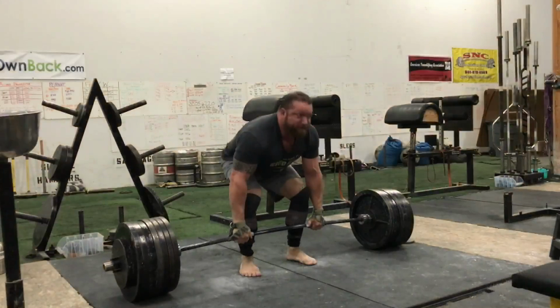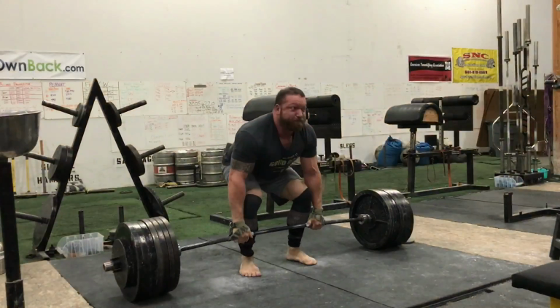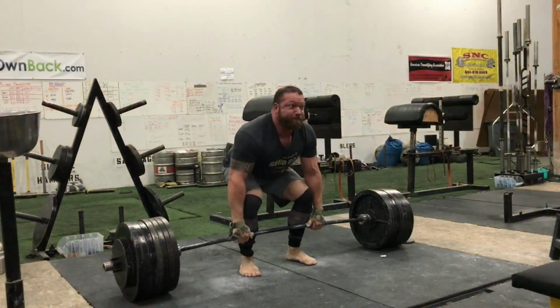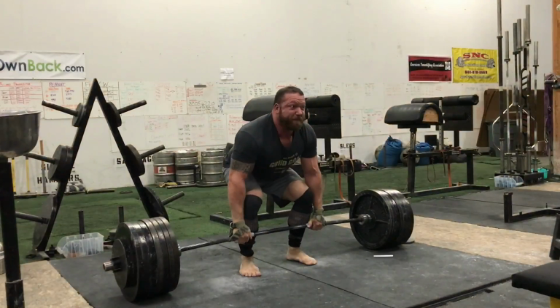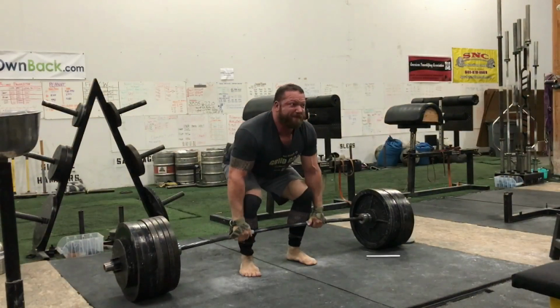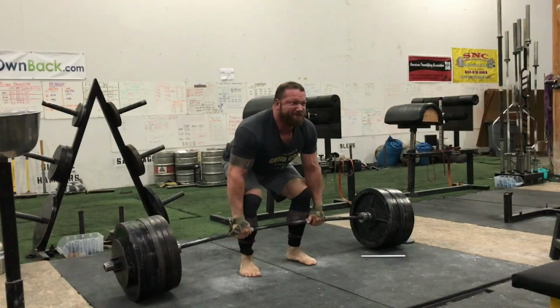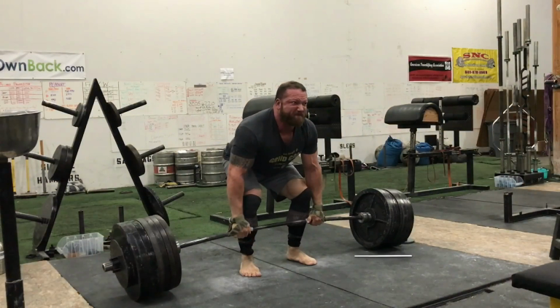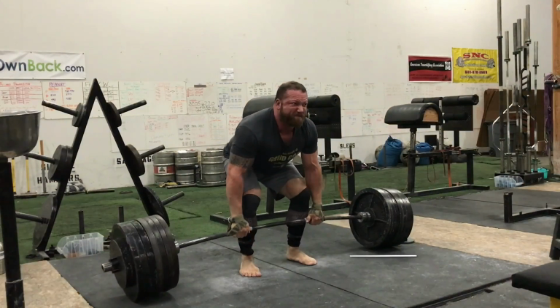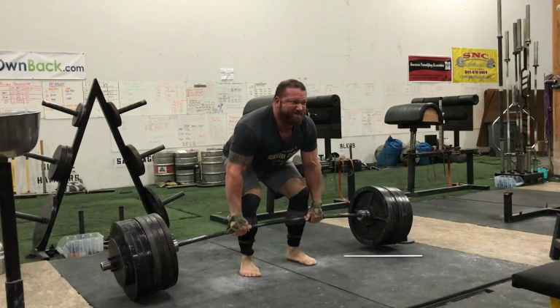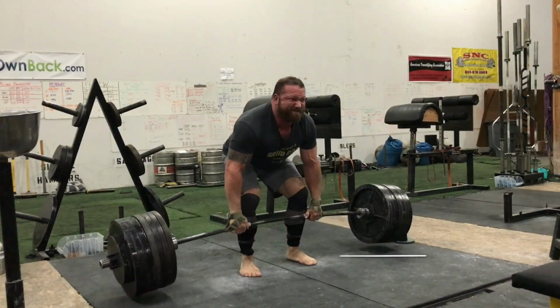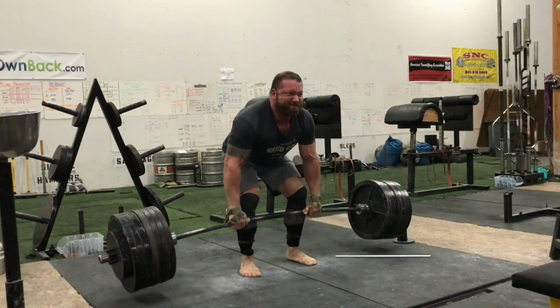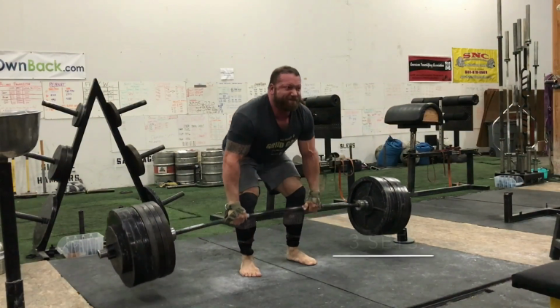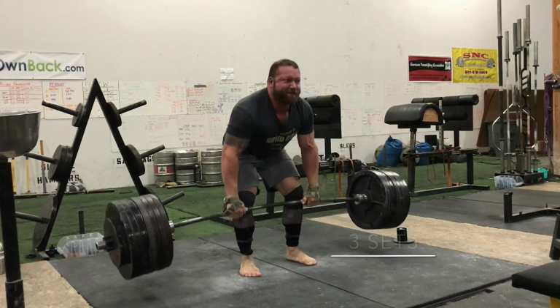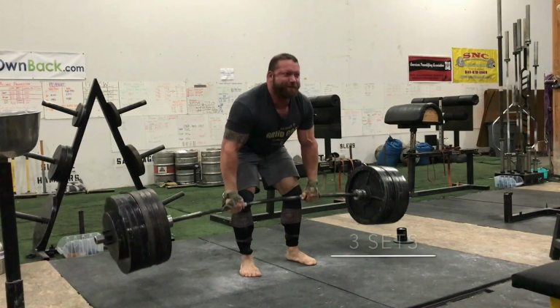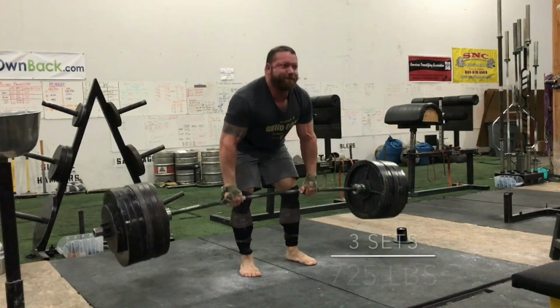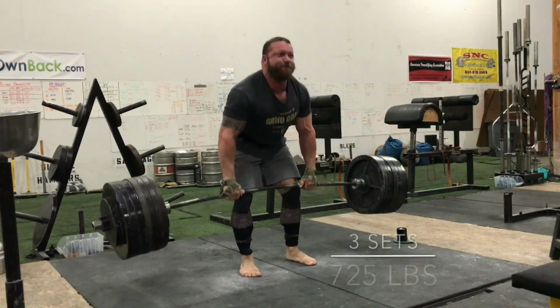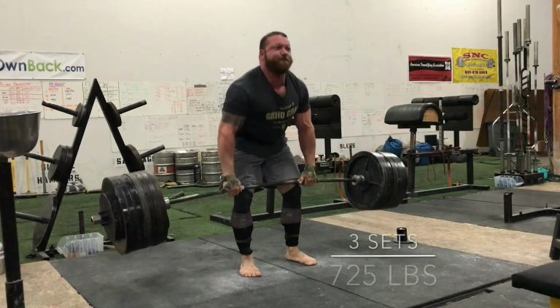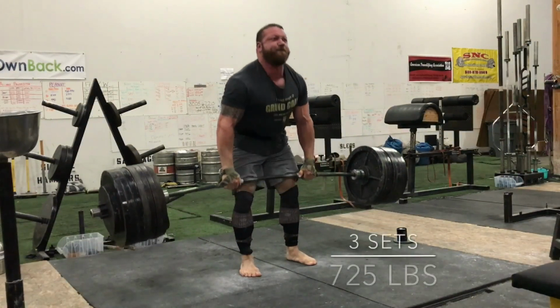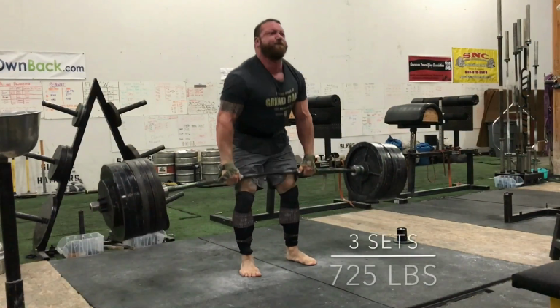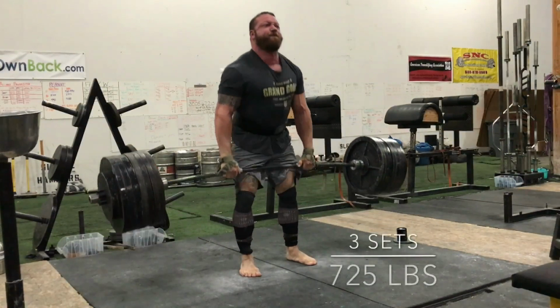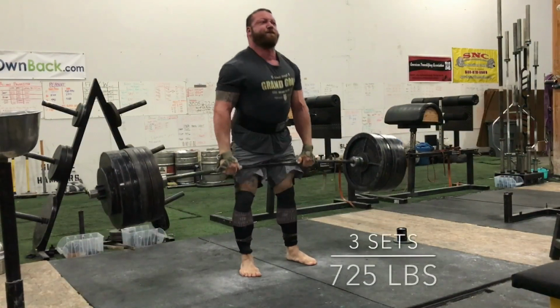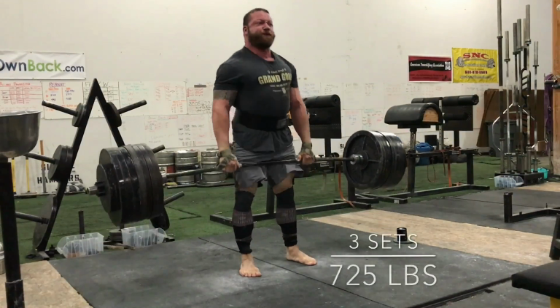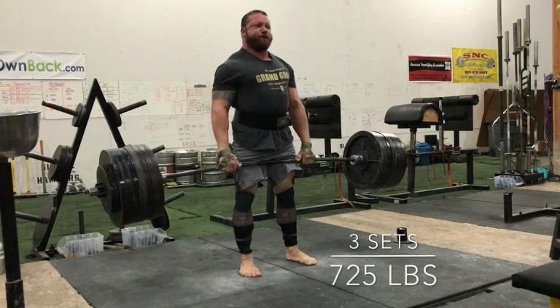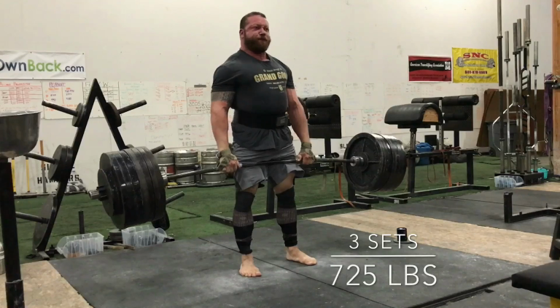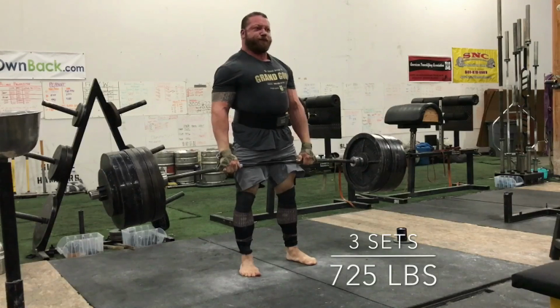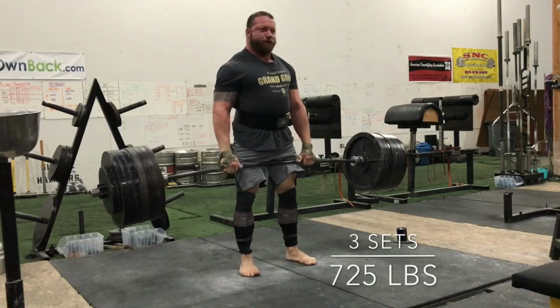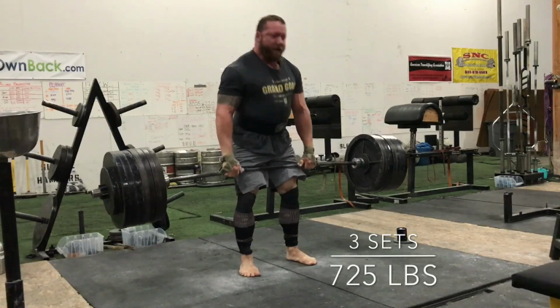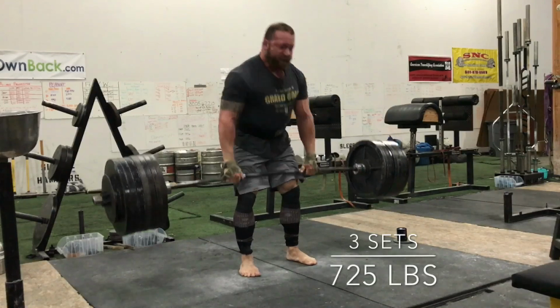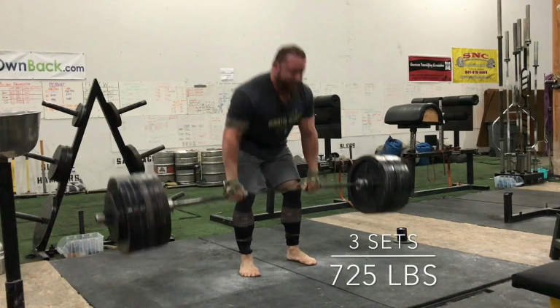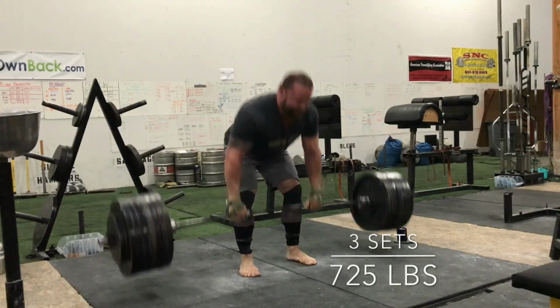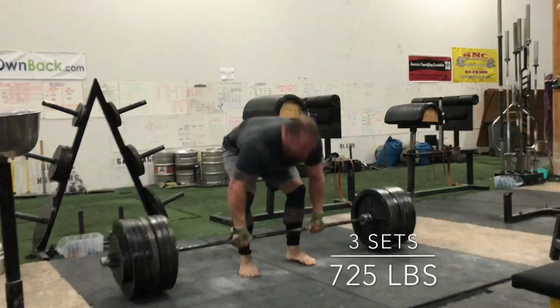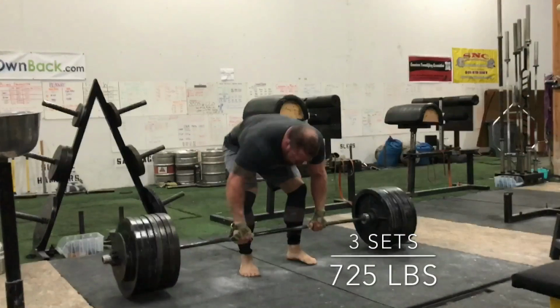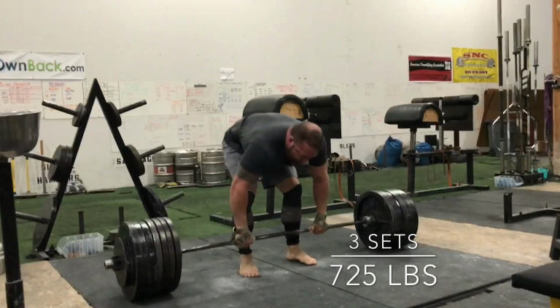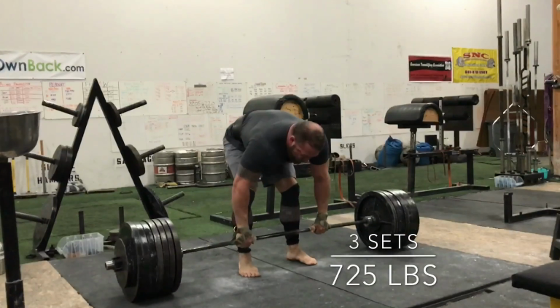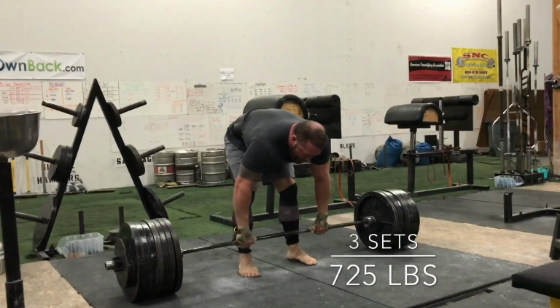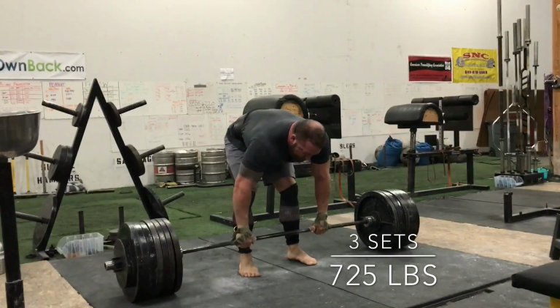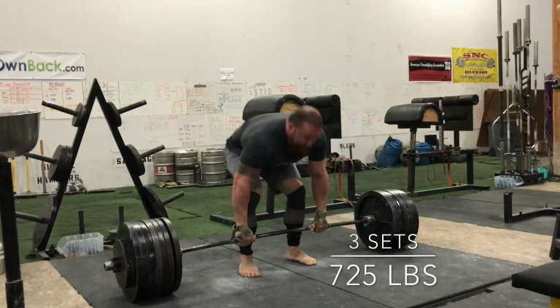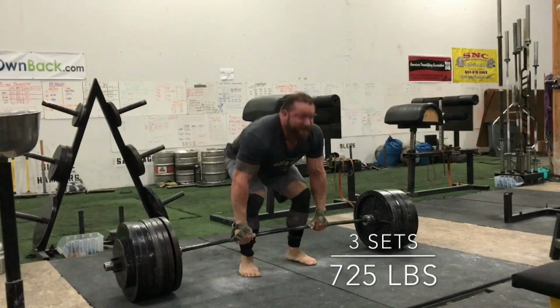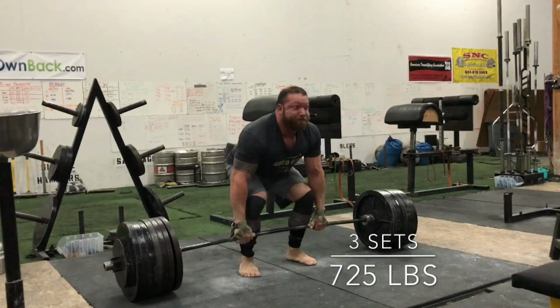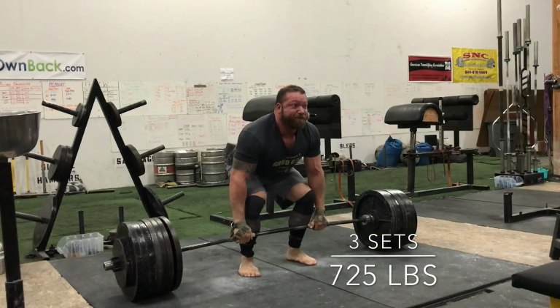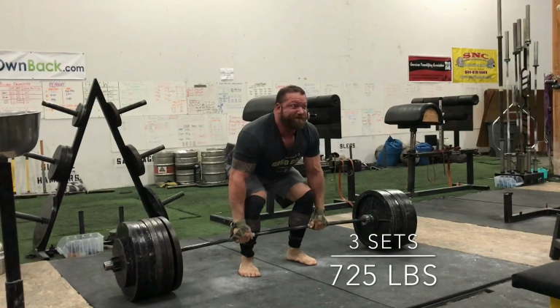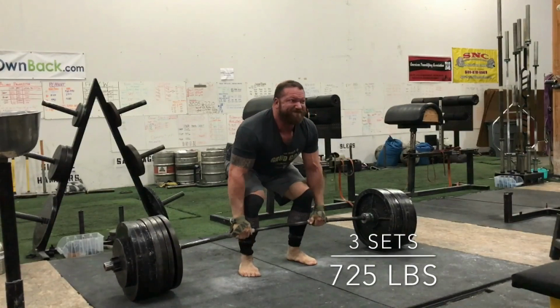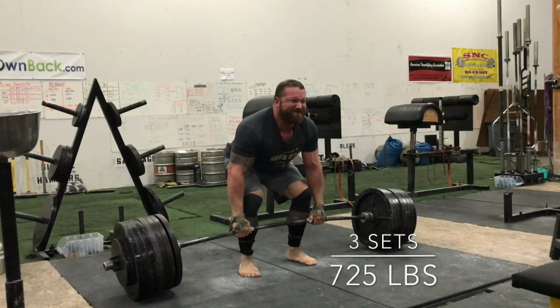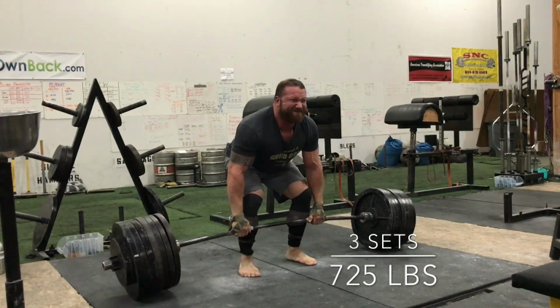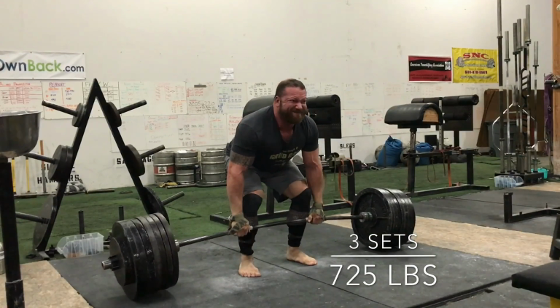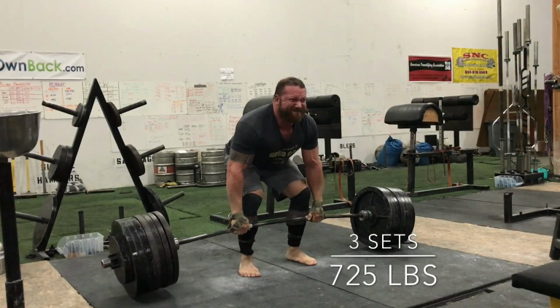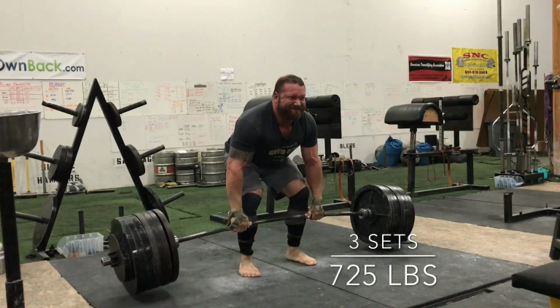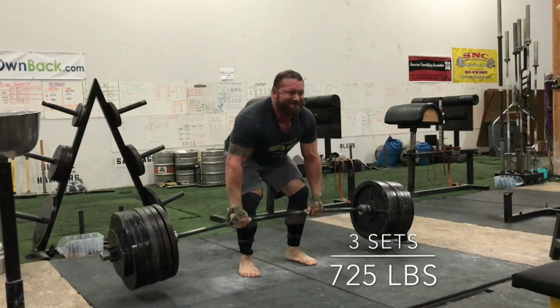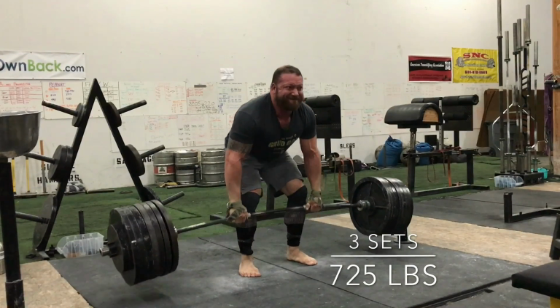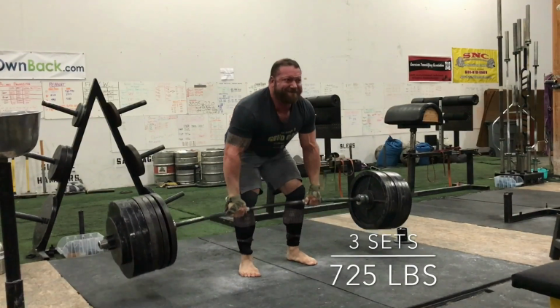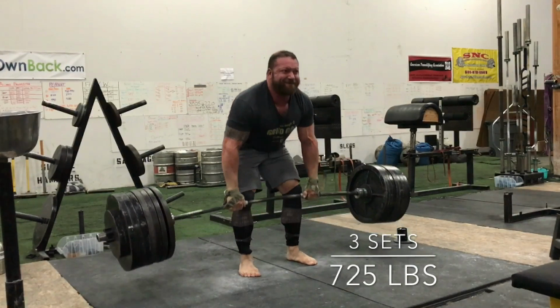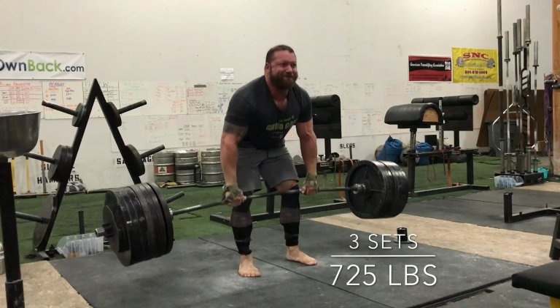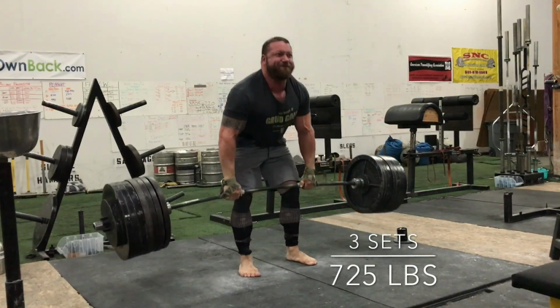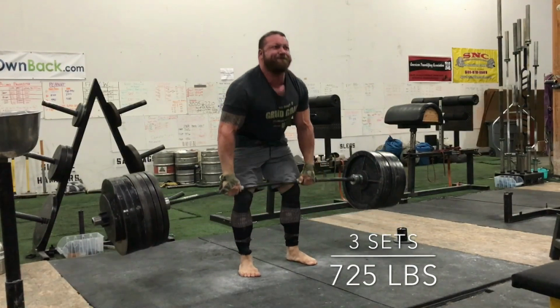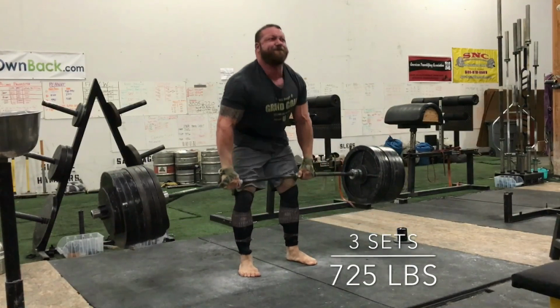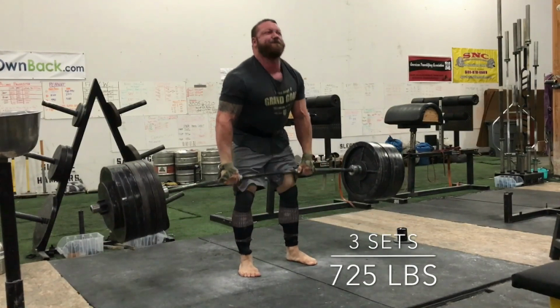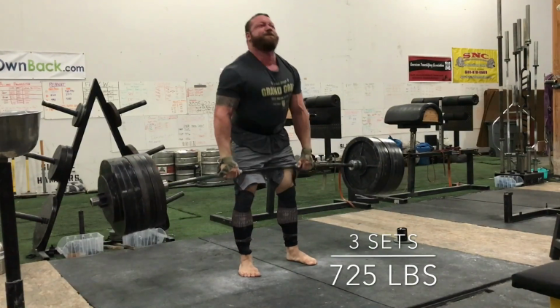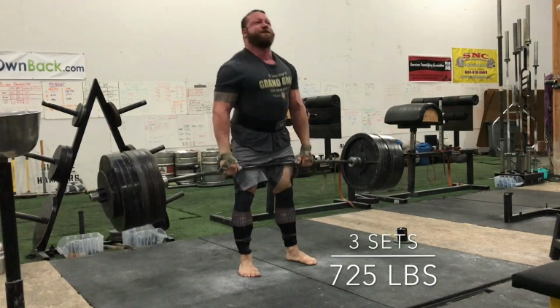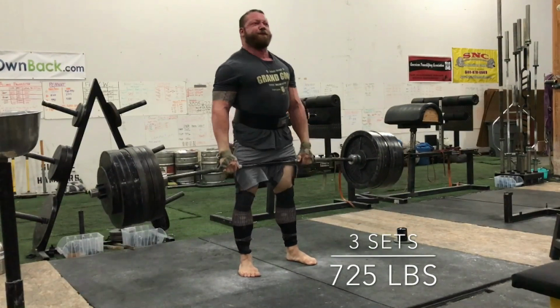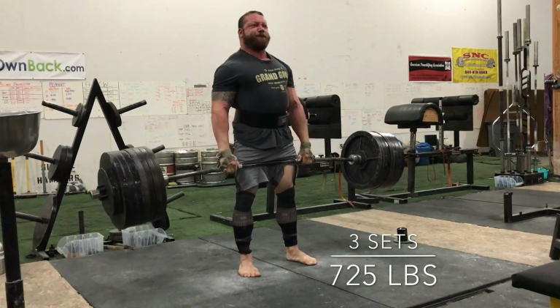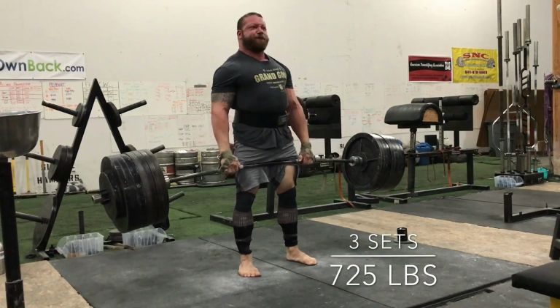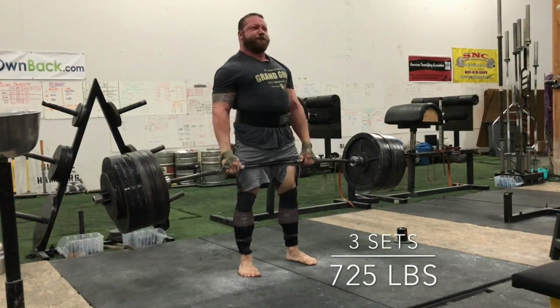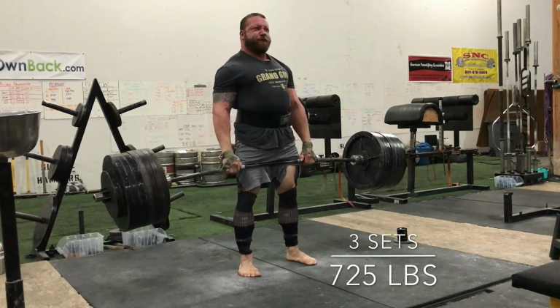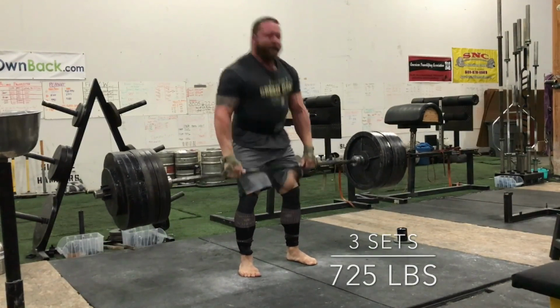Here's just one set of my three sets of doubles. I'm not really going heavy or anything, but working on dead stop conventionals.